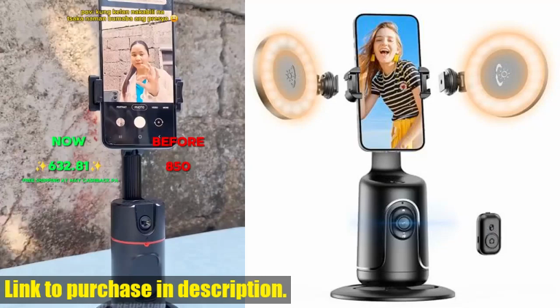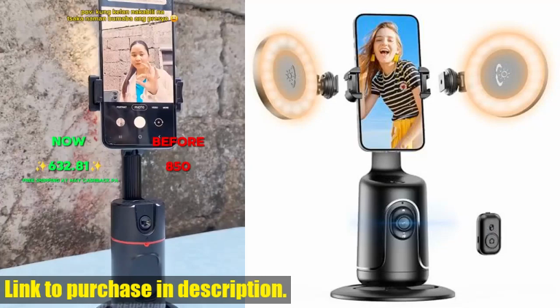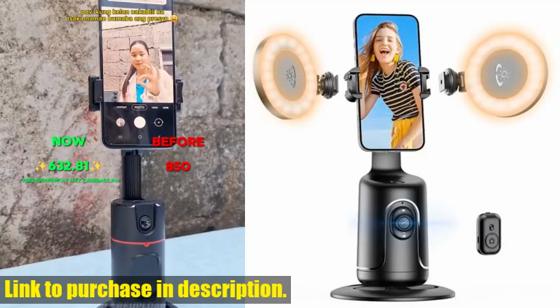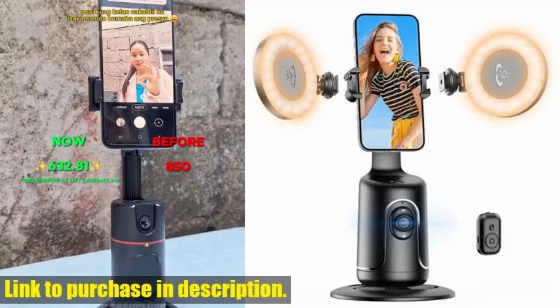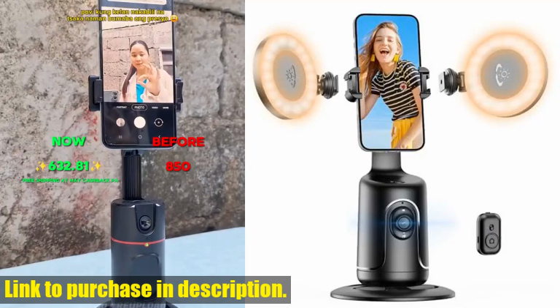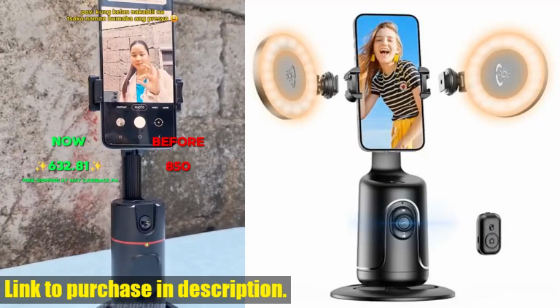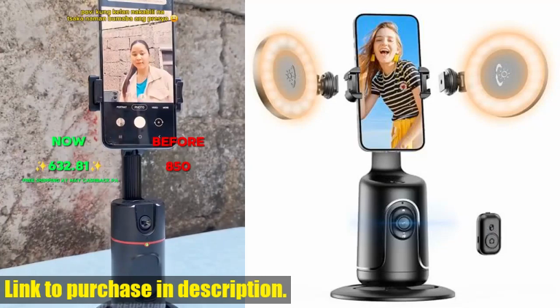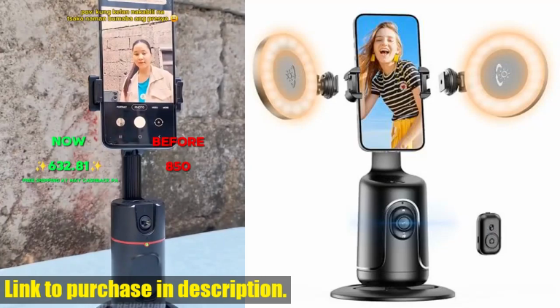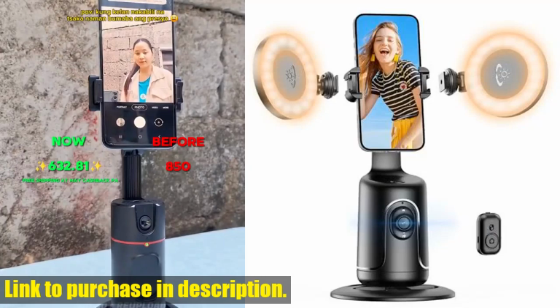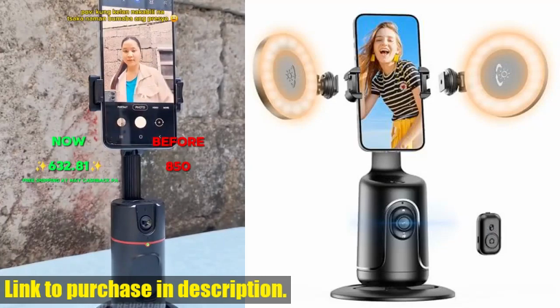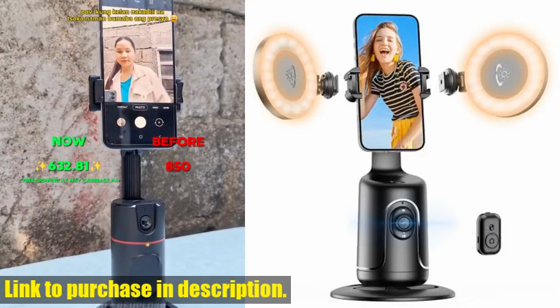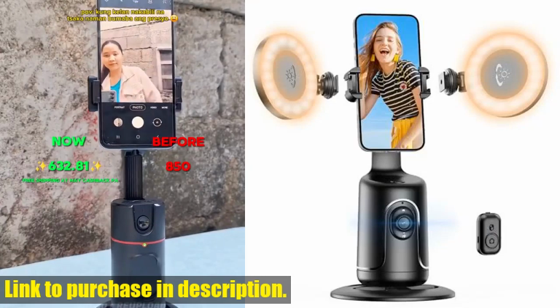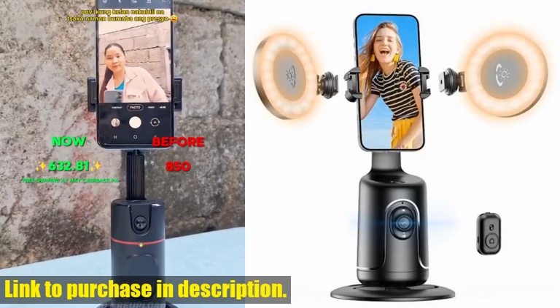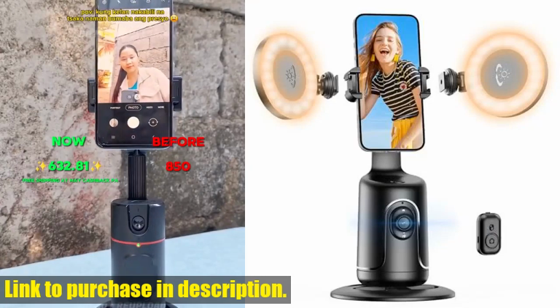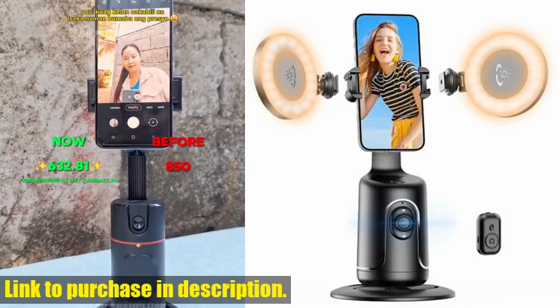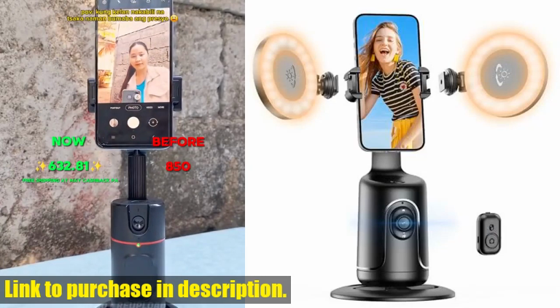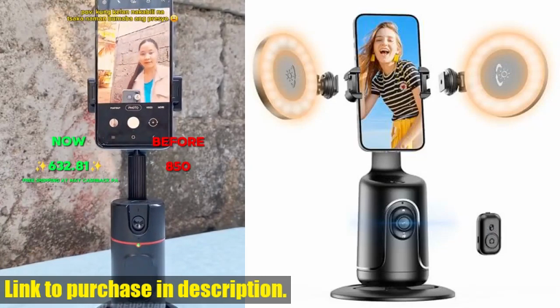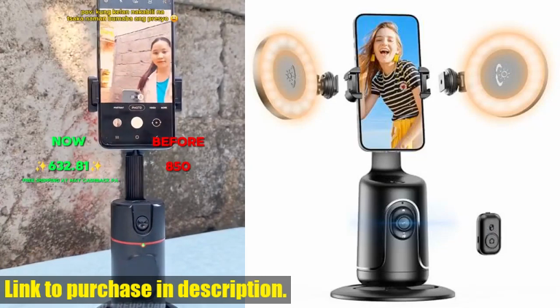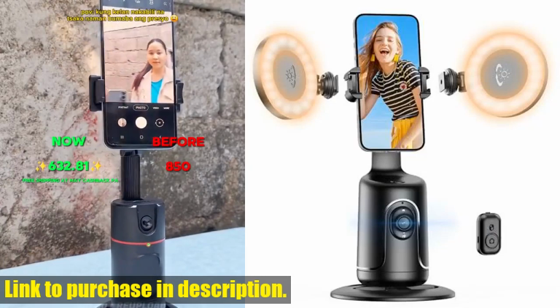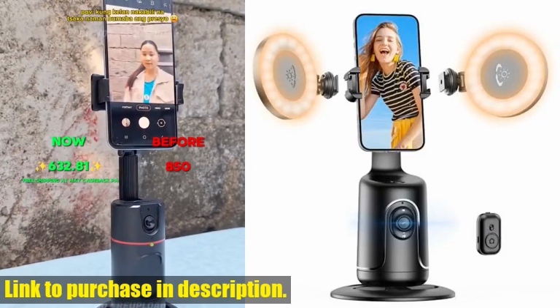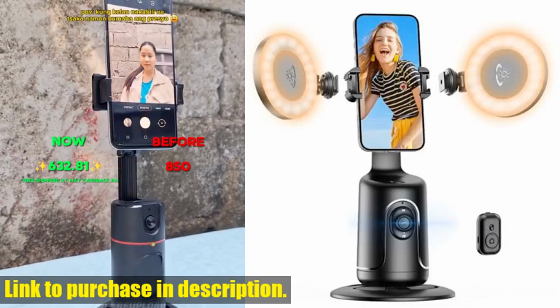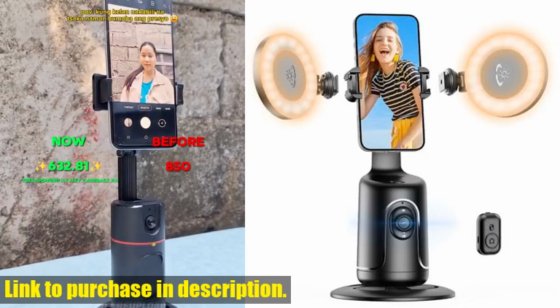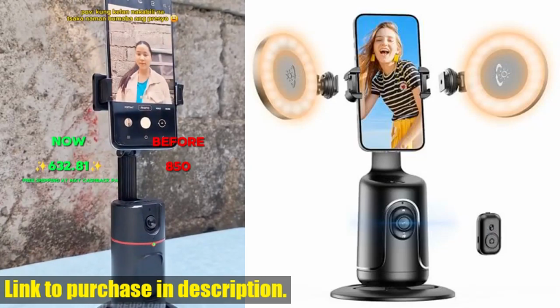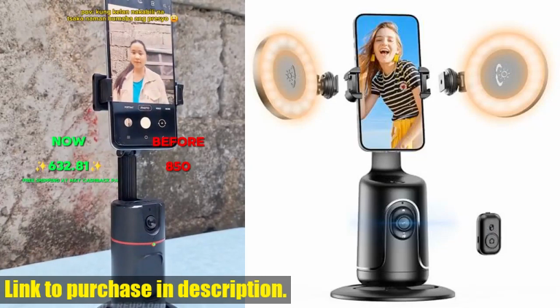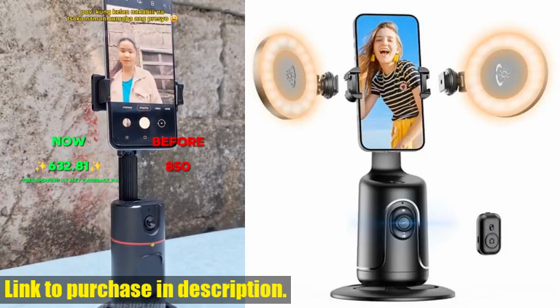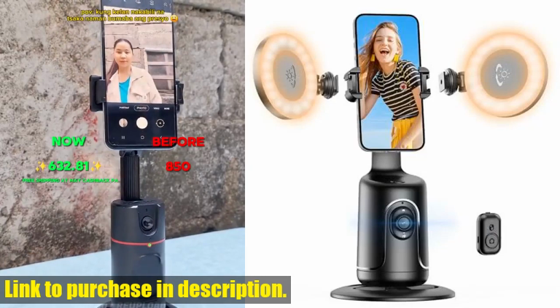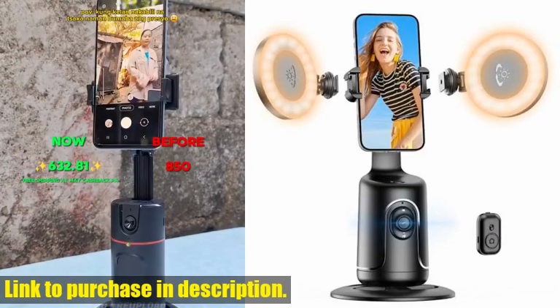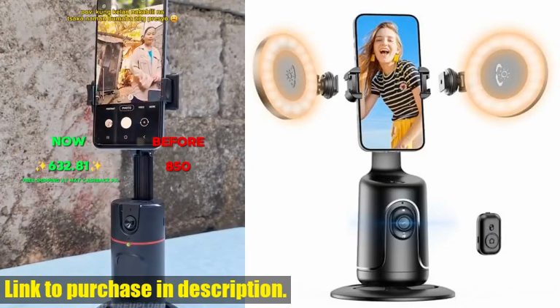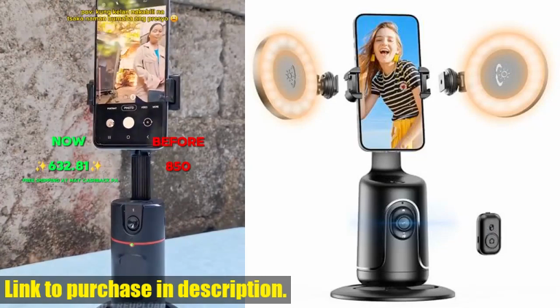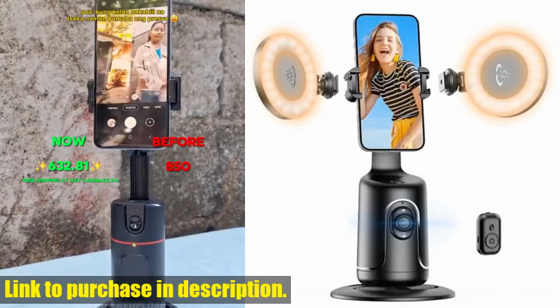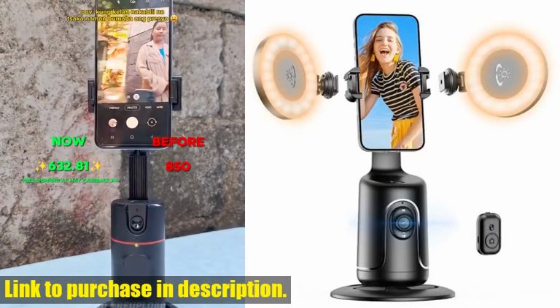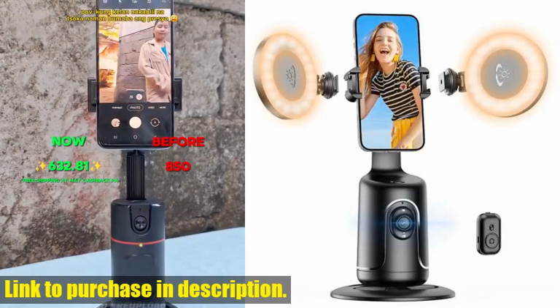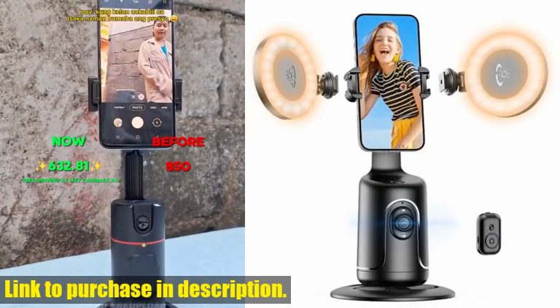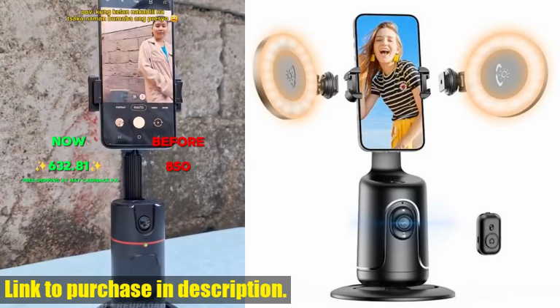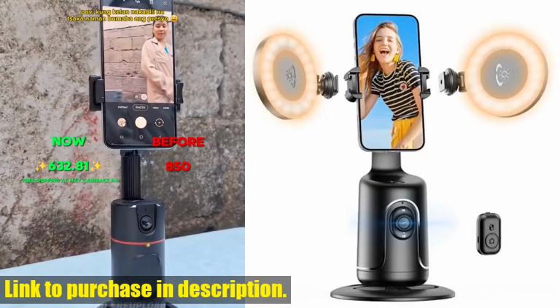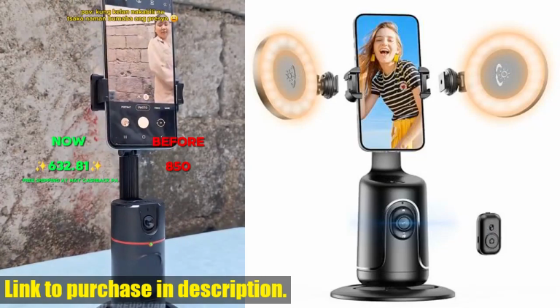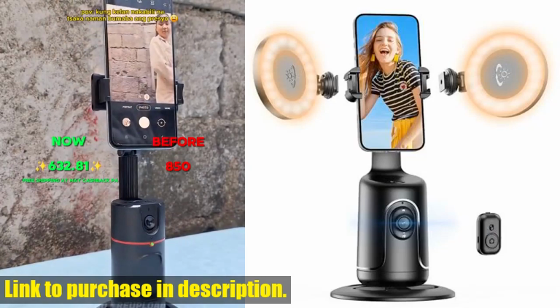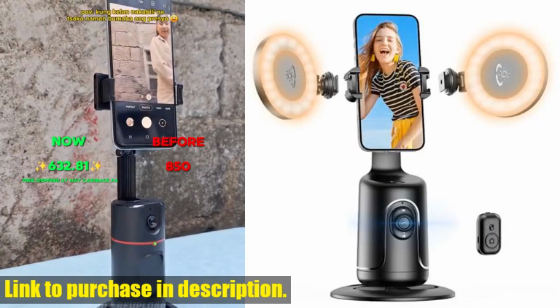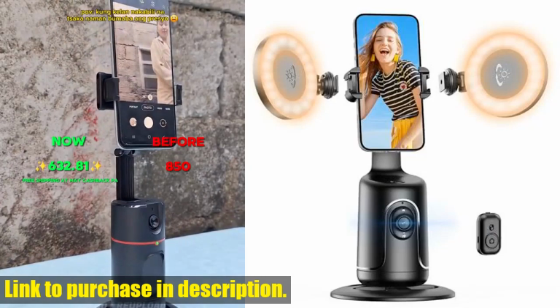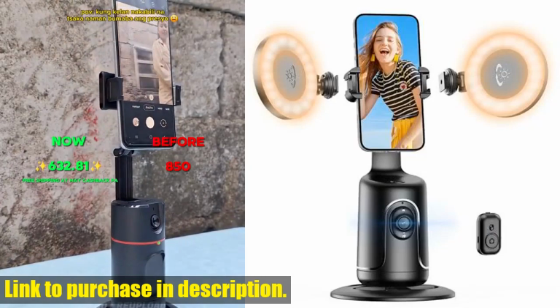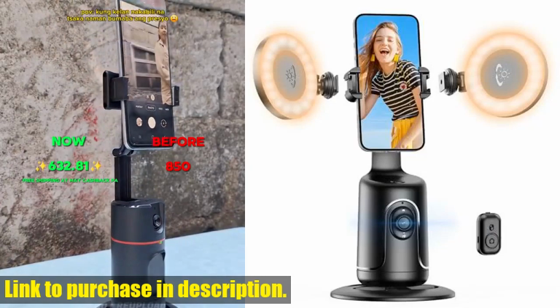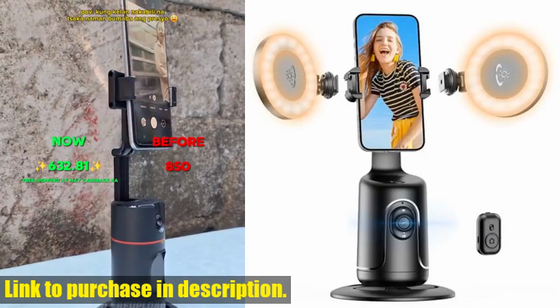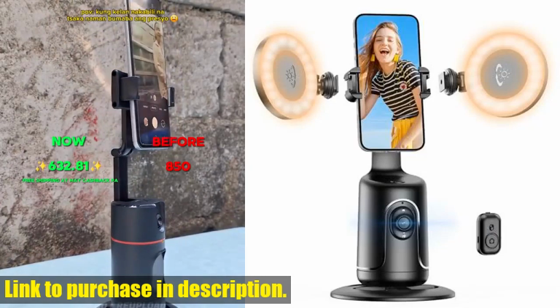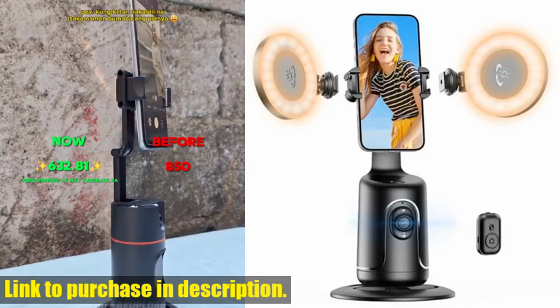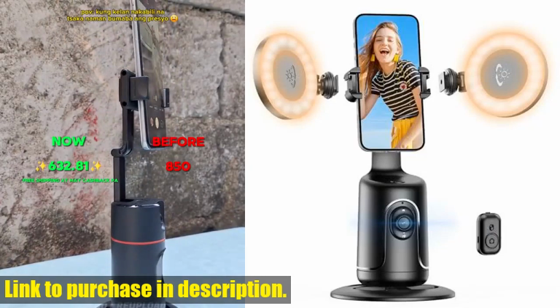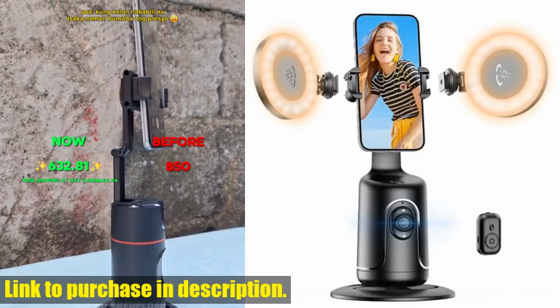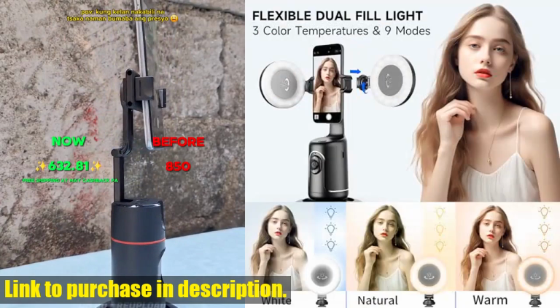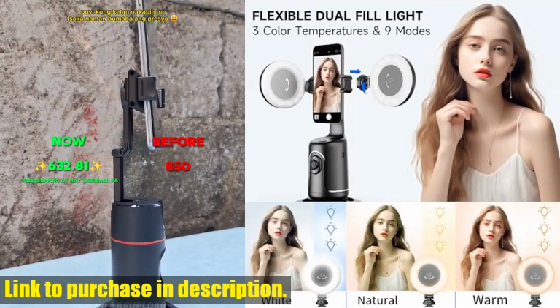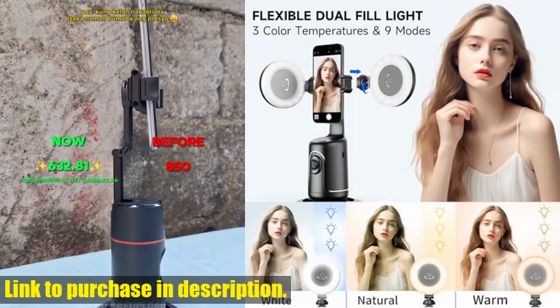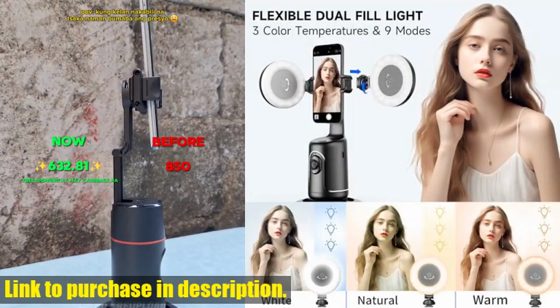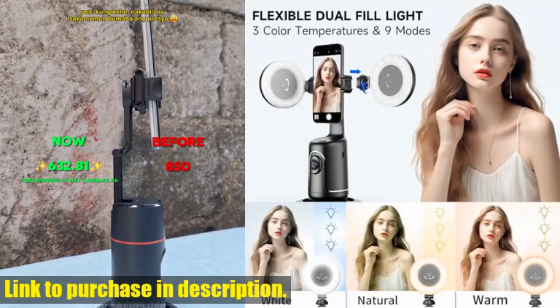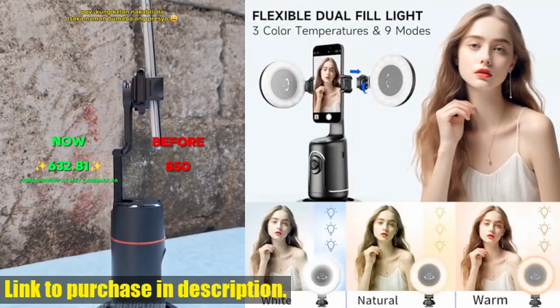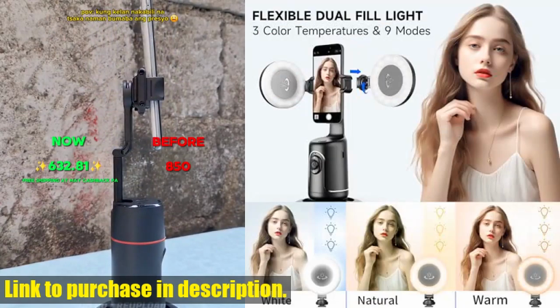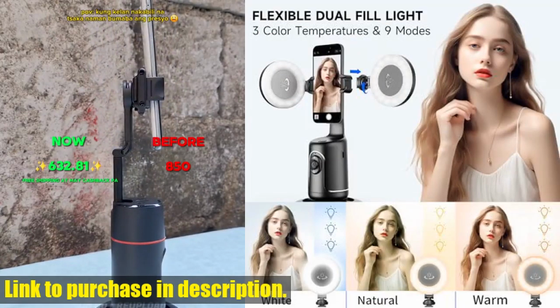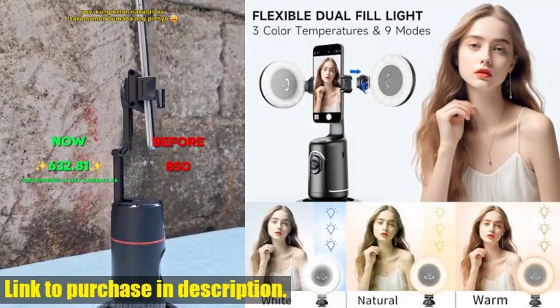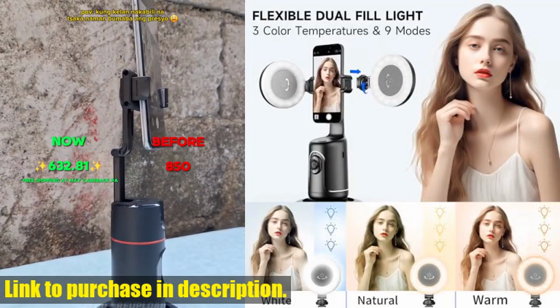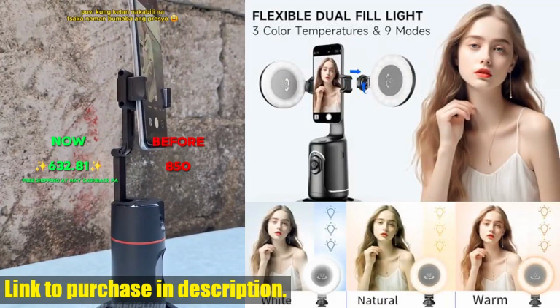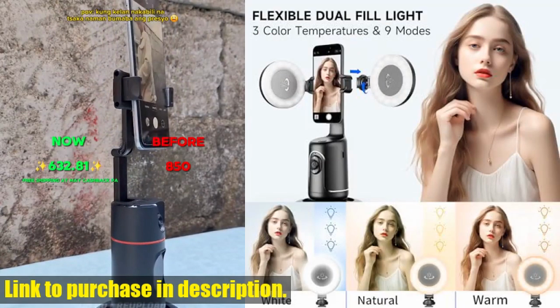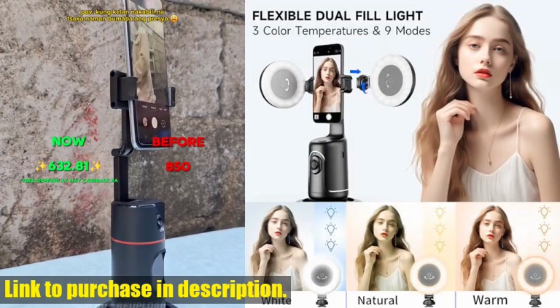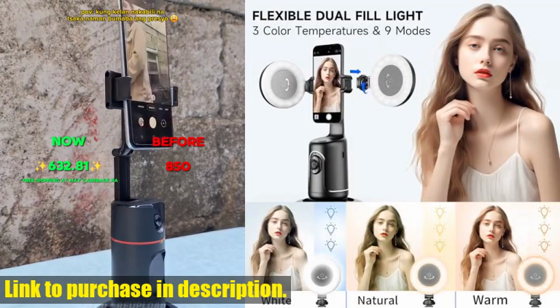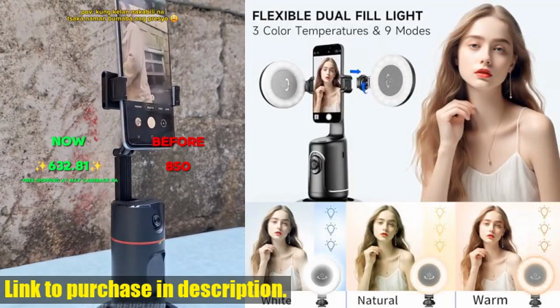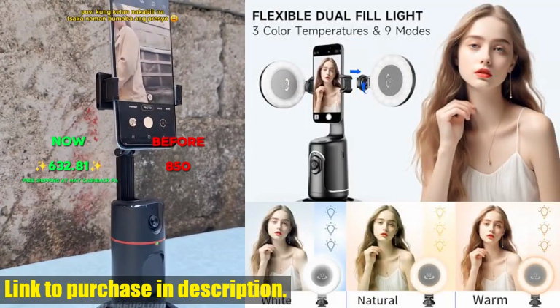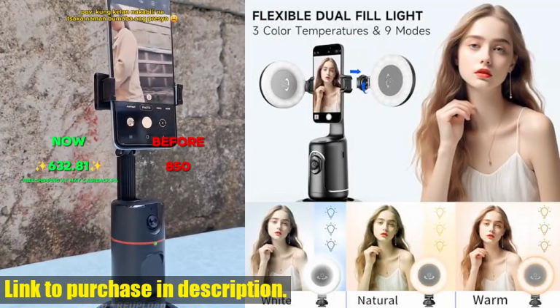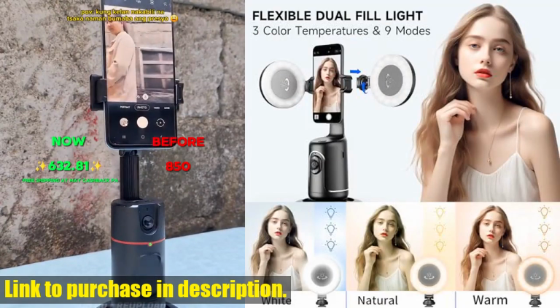Hey guys! Welcome back to Tech24, the channel where we review the latest and greatest tech products on the market.